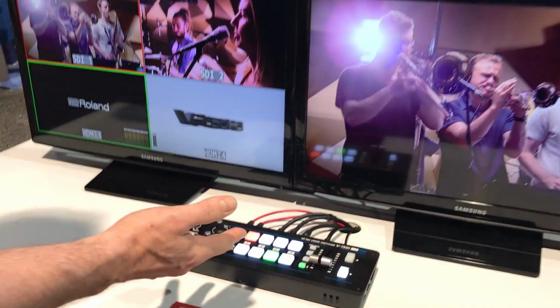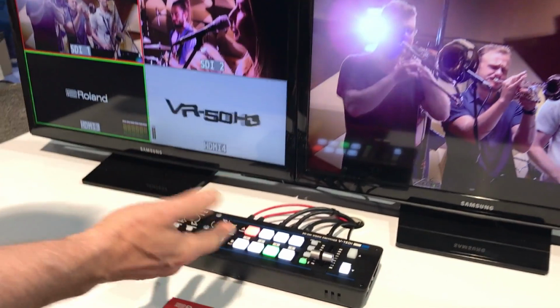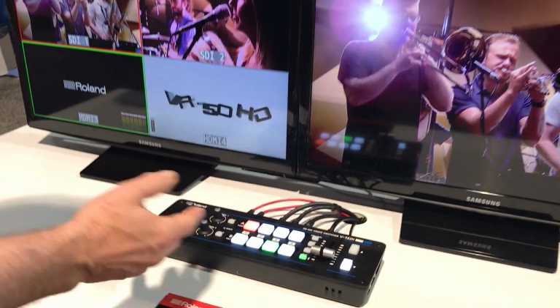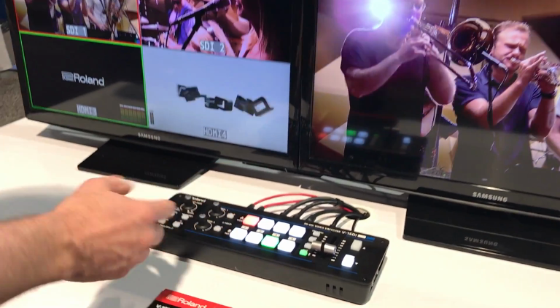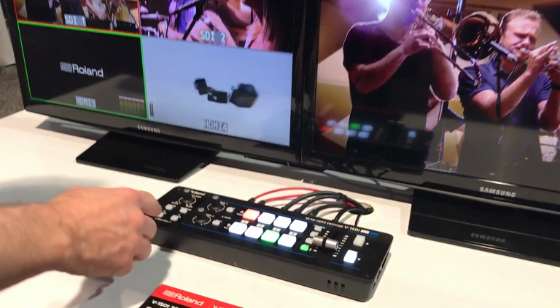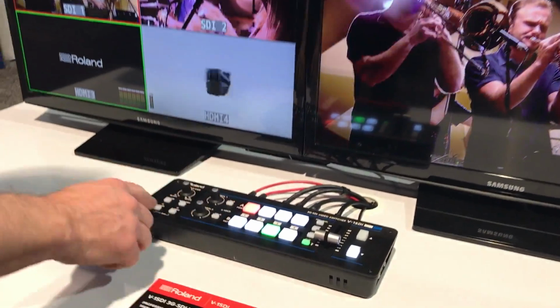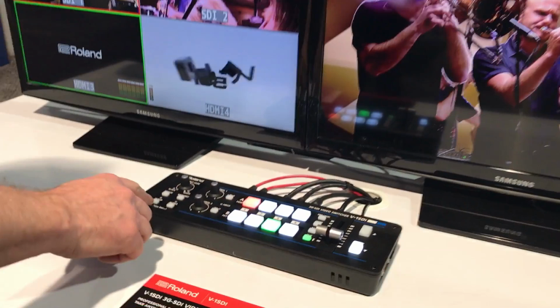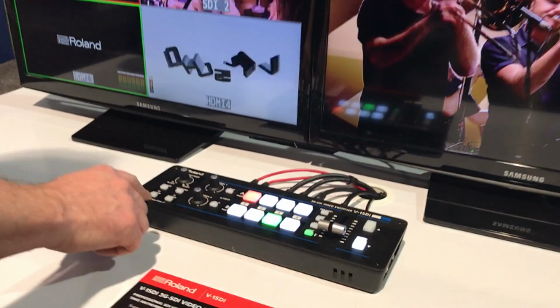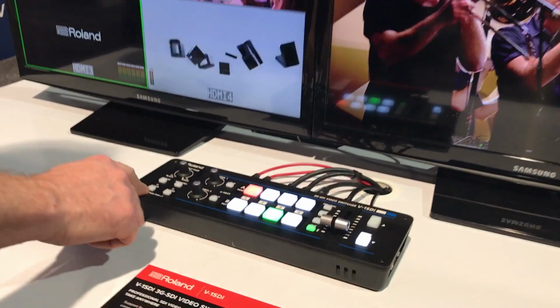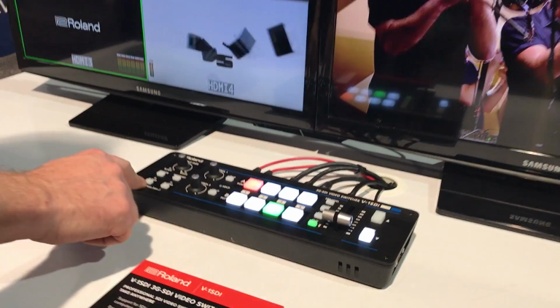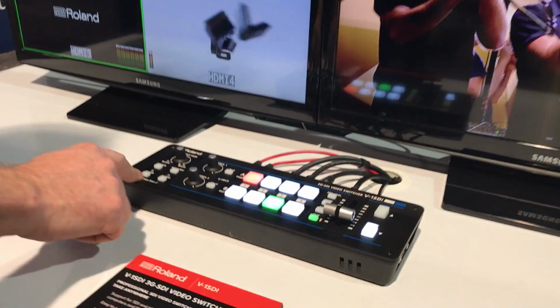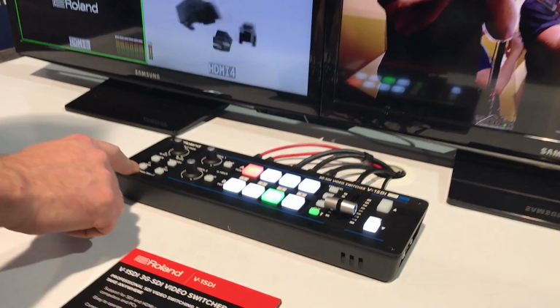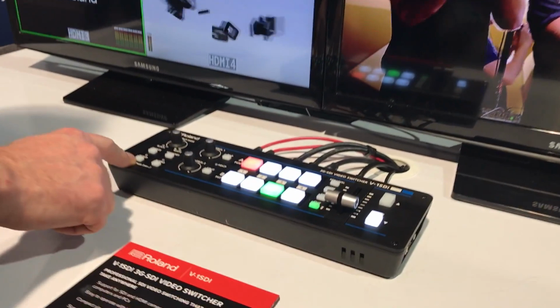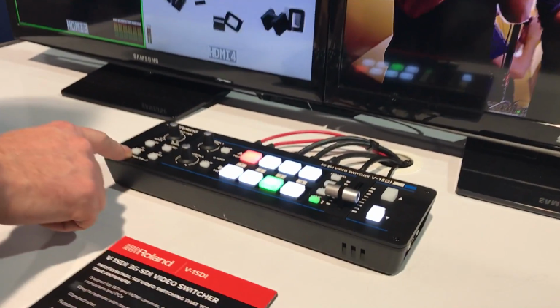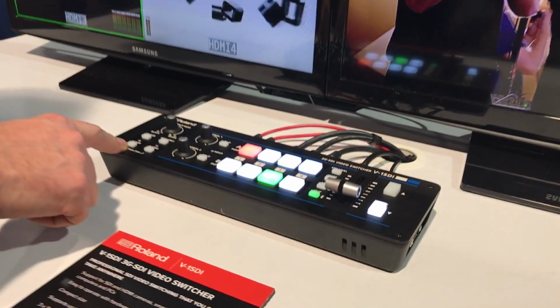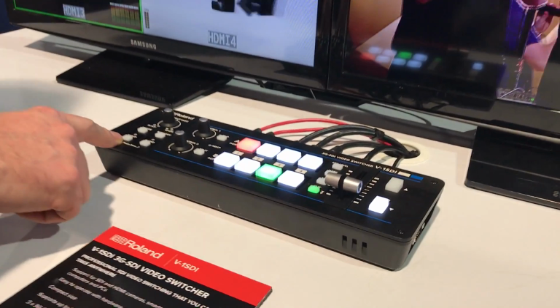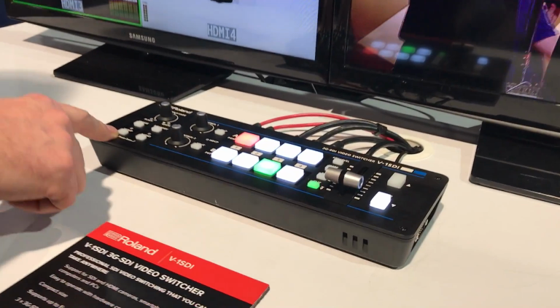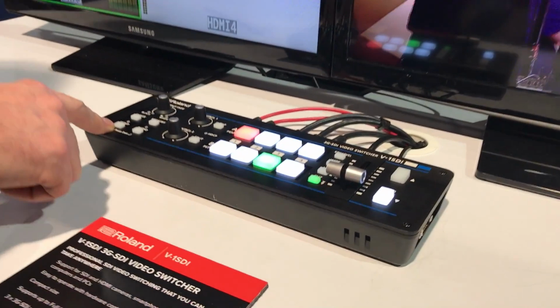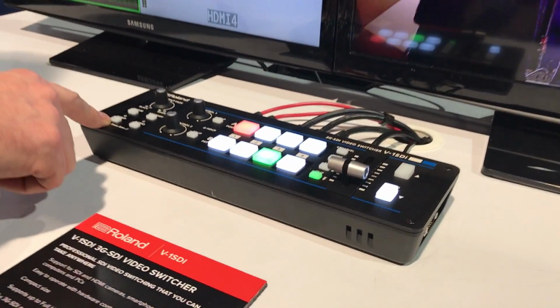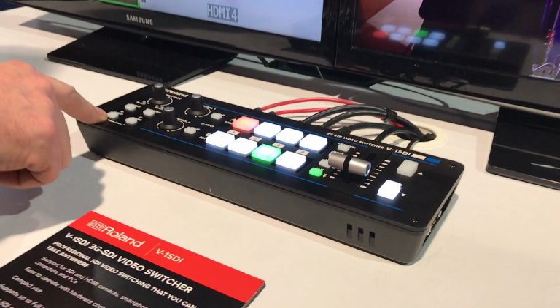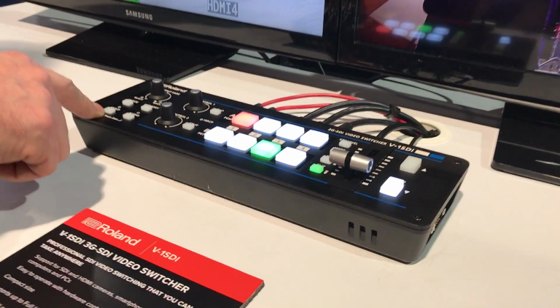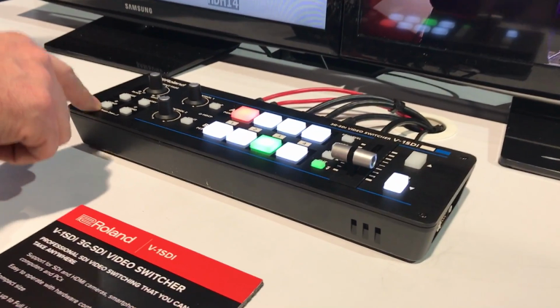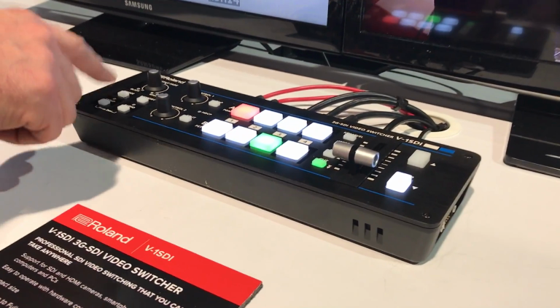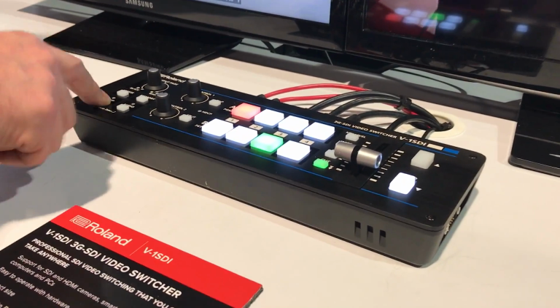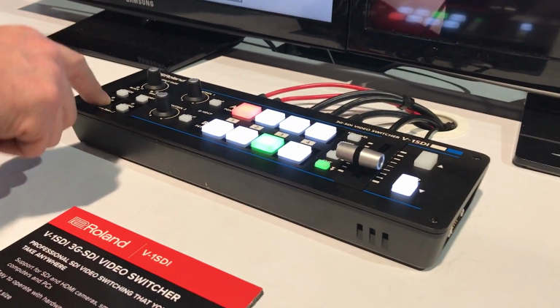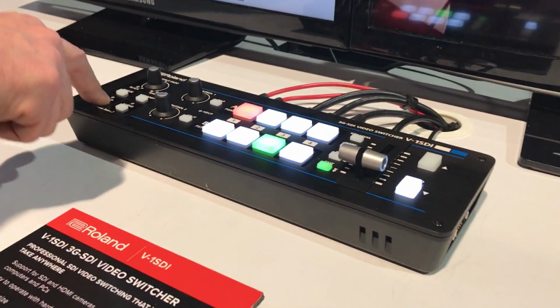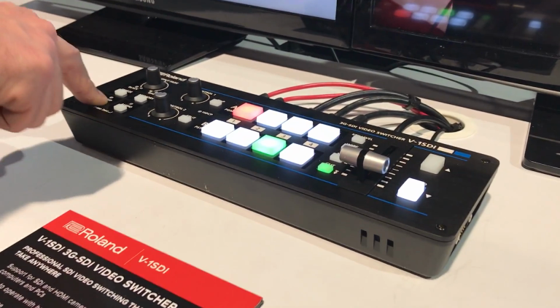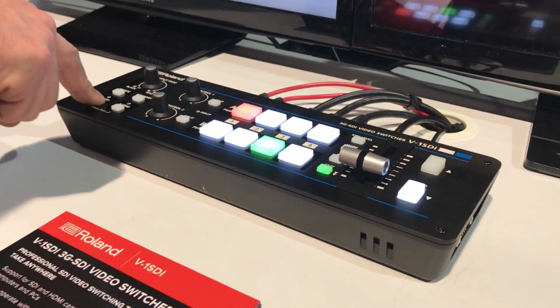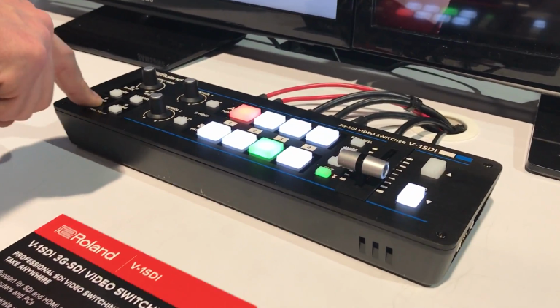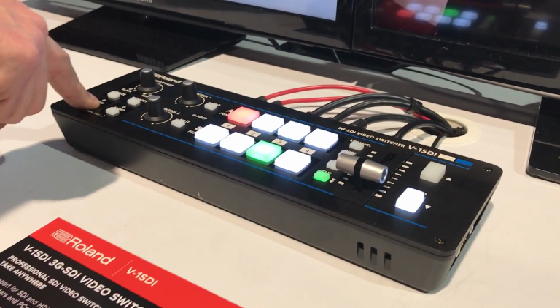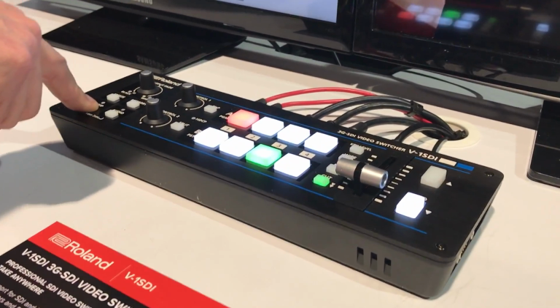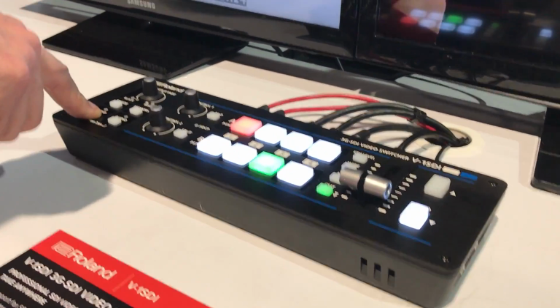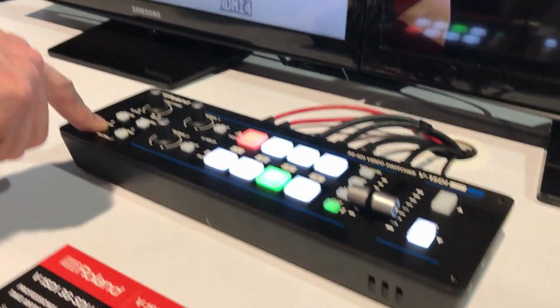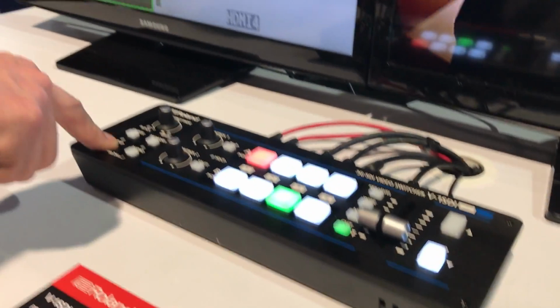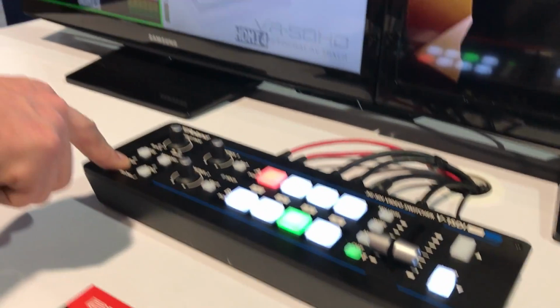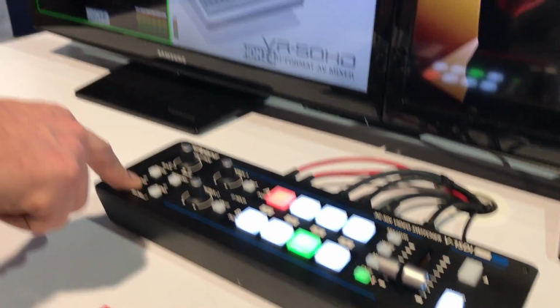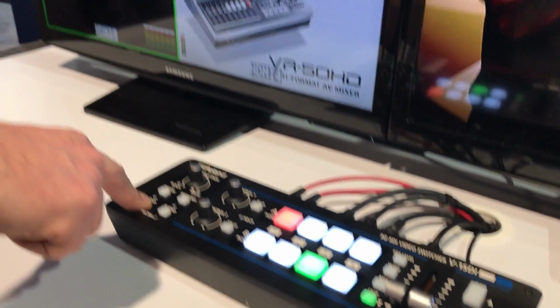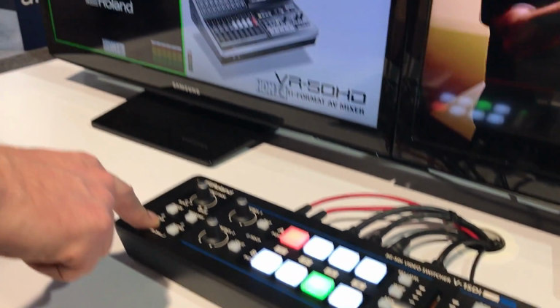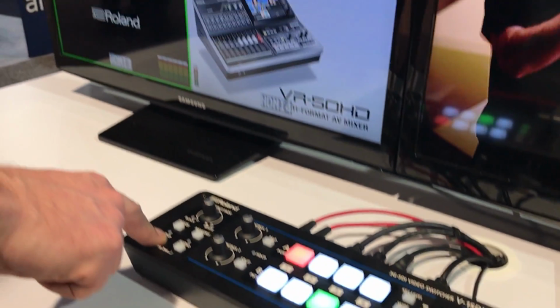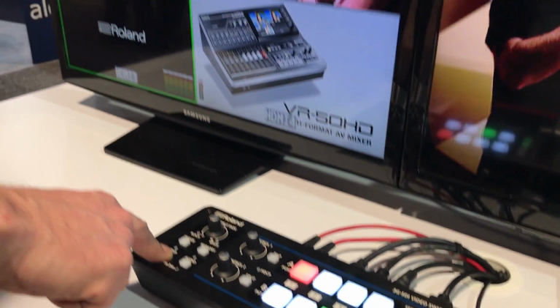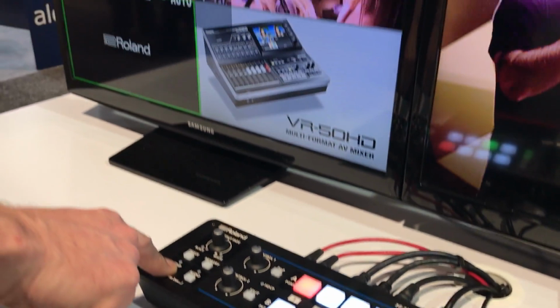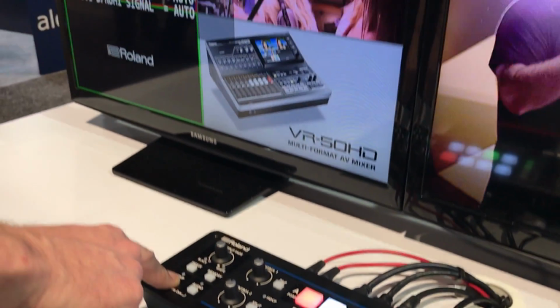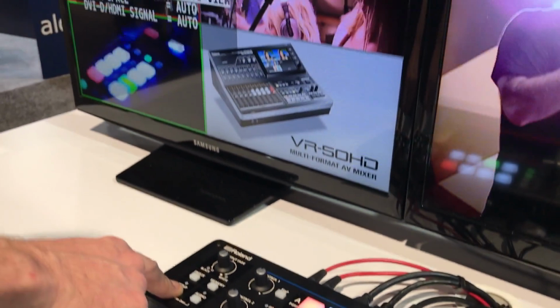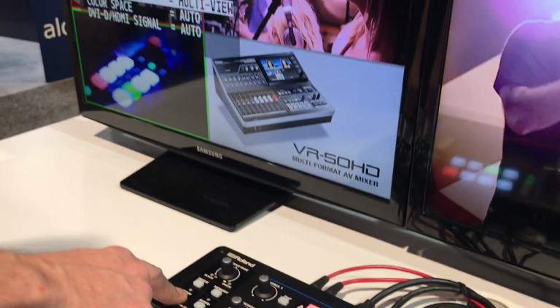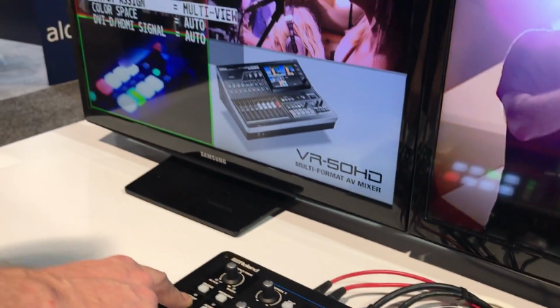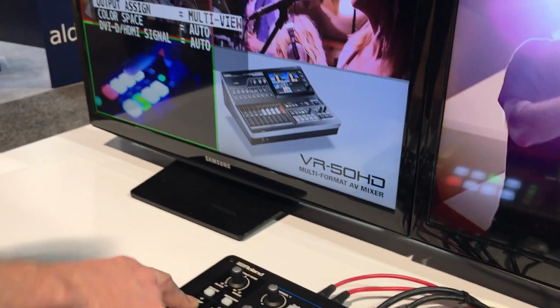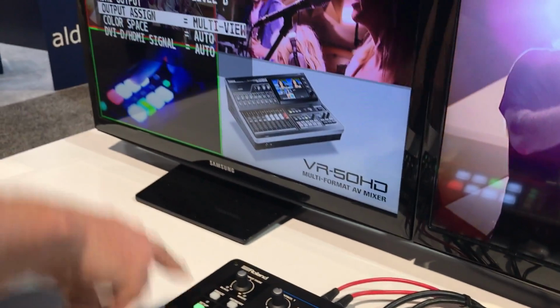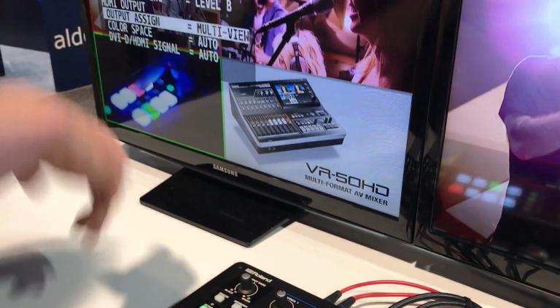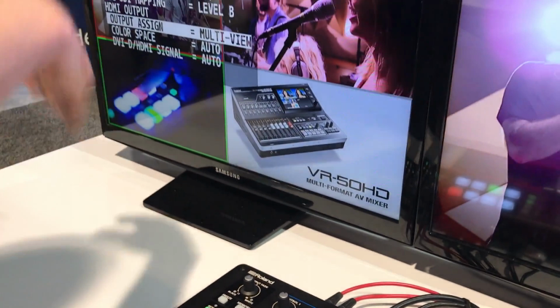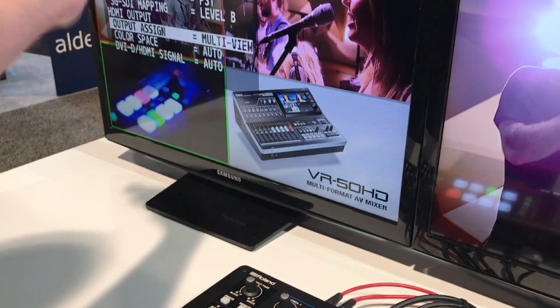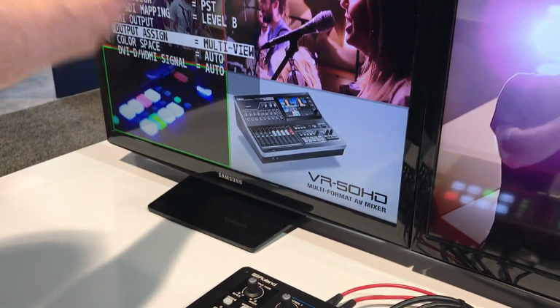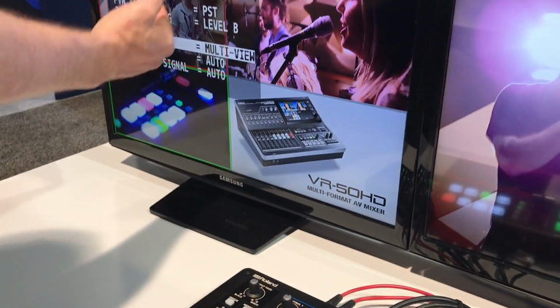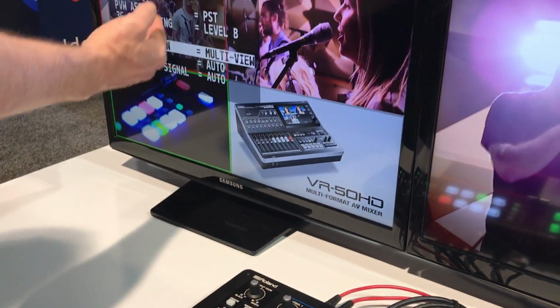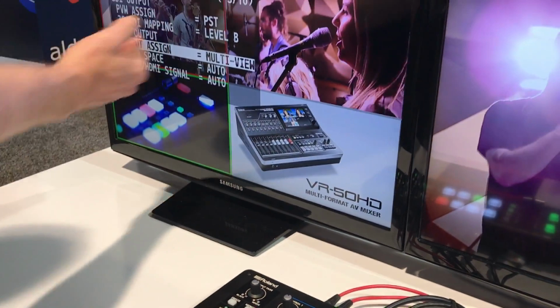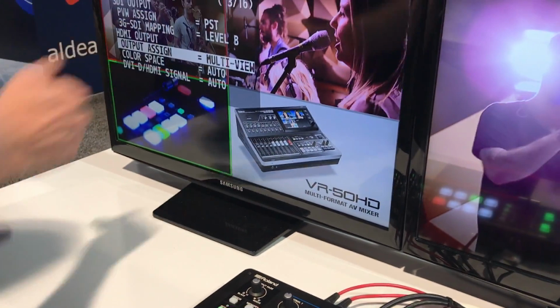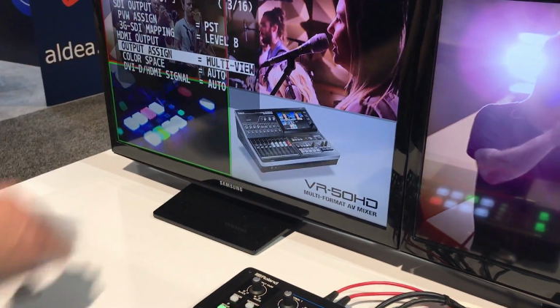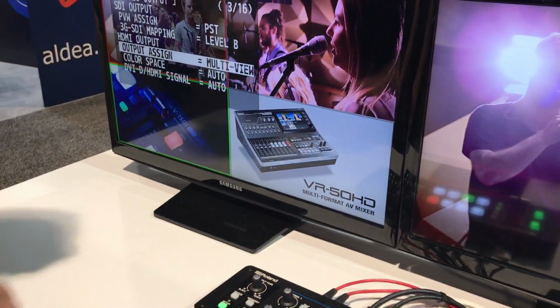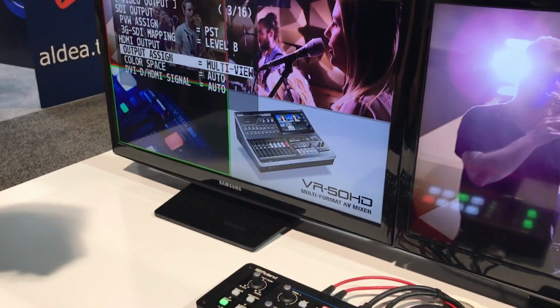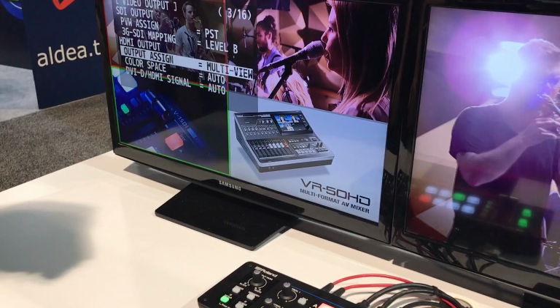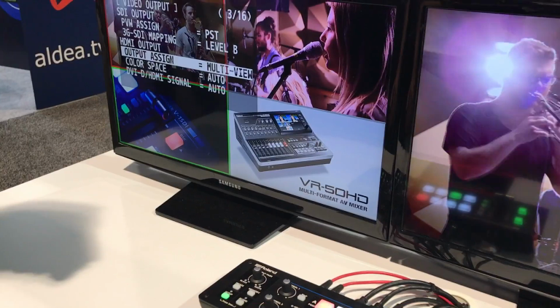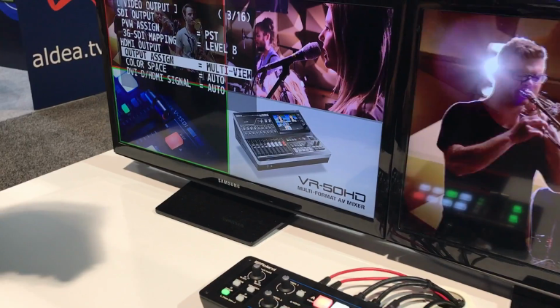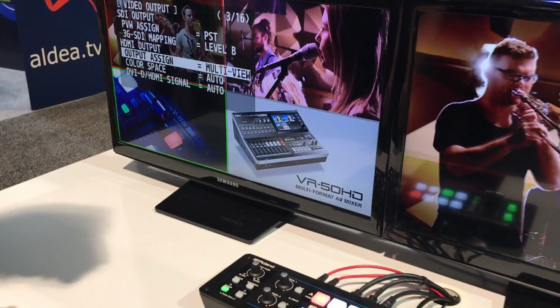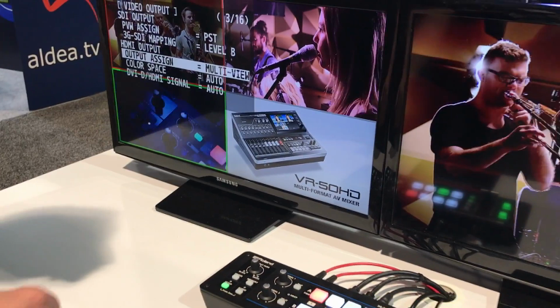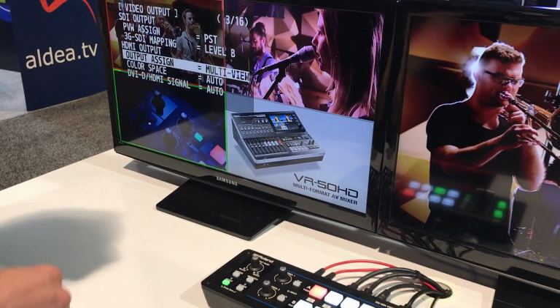For the on-screen menu, just like the V1 HD, I hold the setup button down and it brings up my on-screen menu.